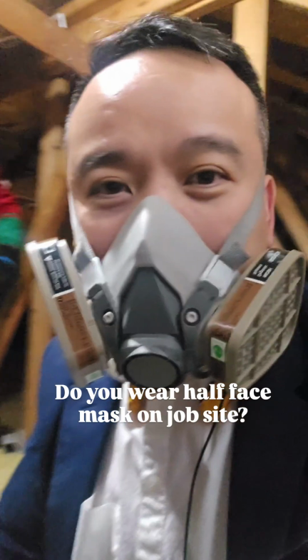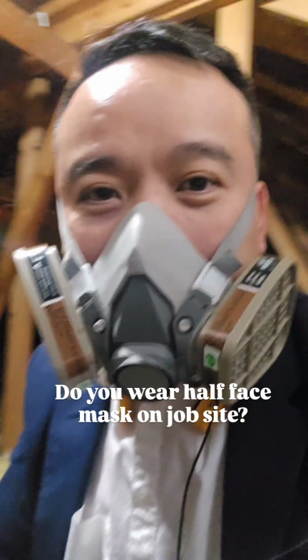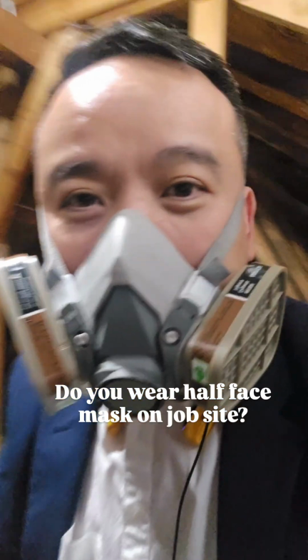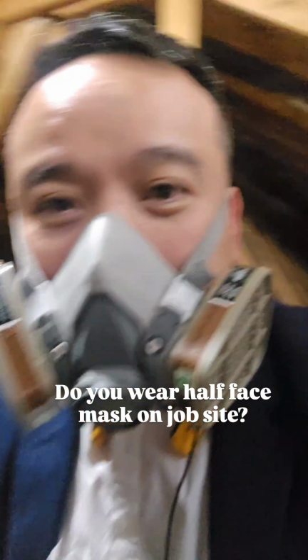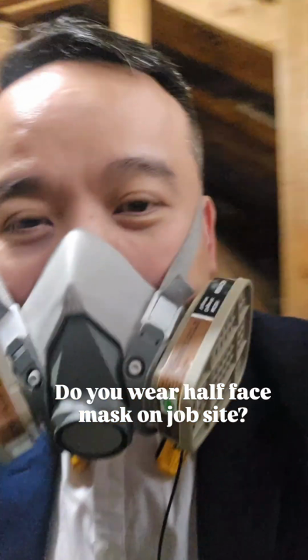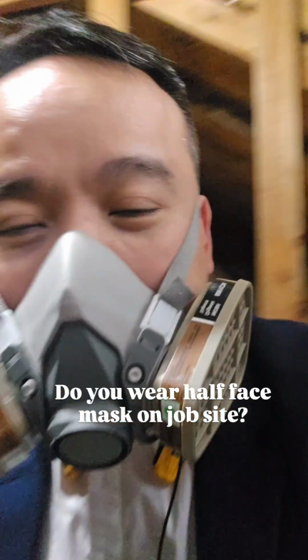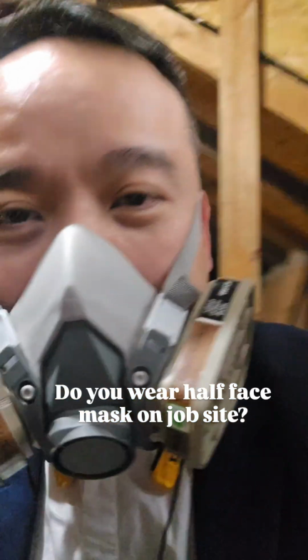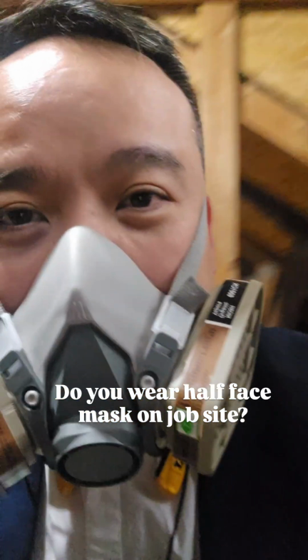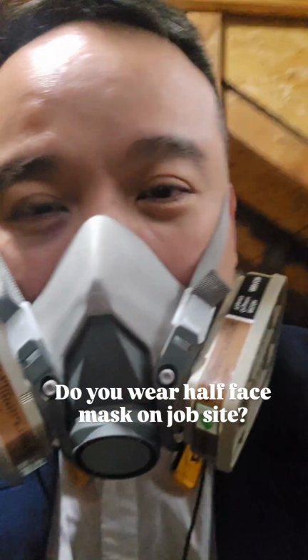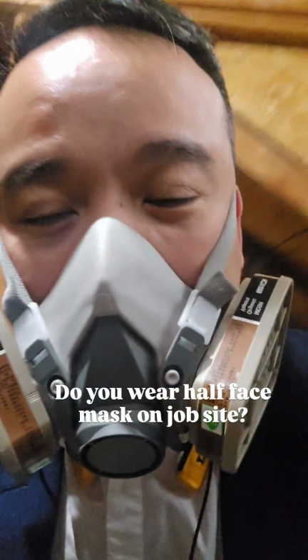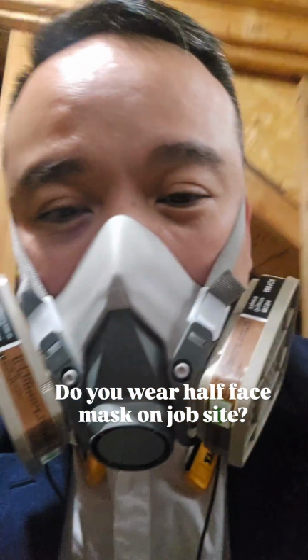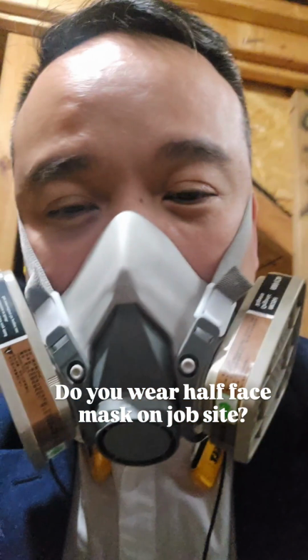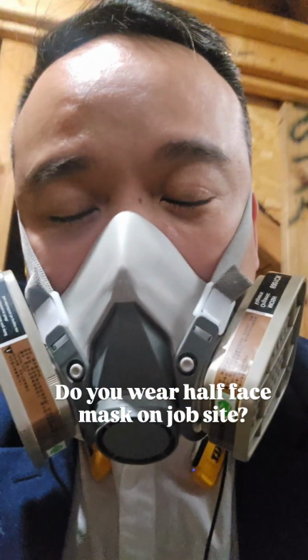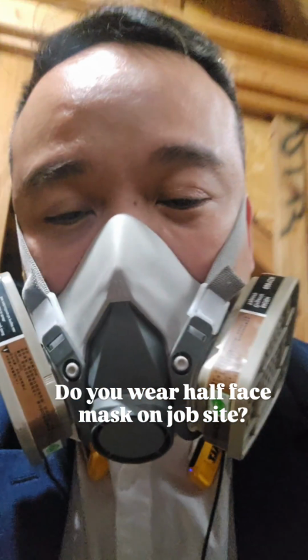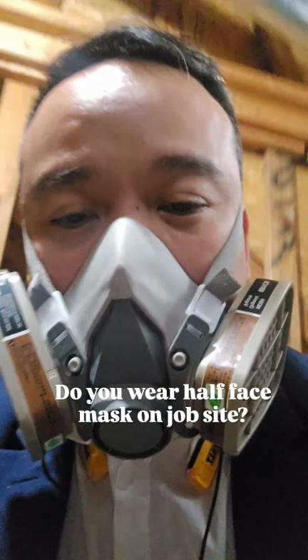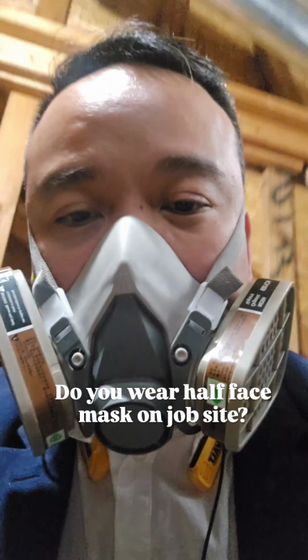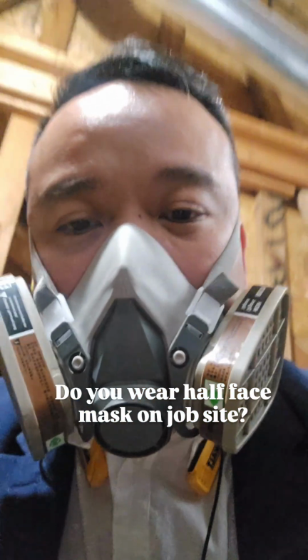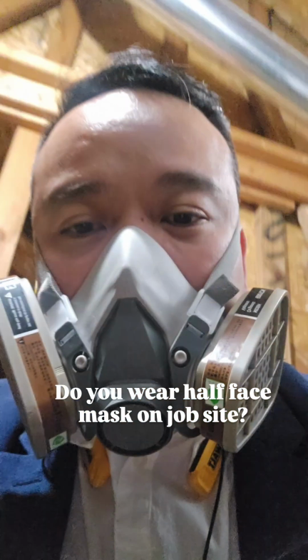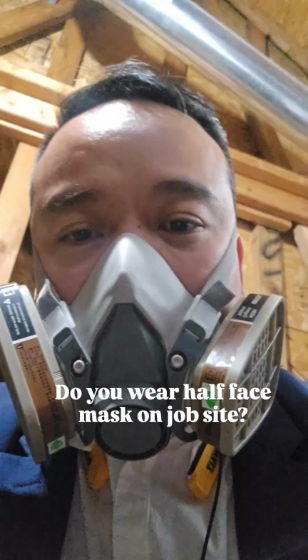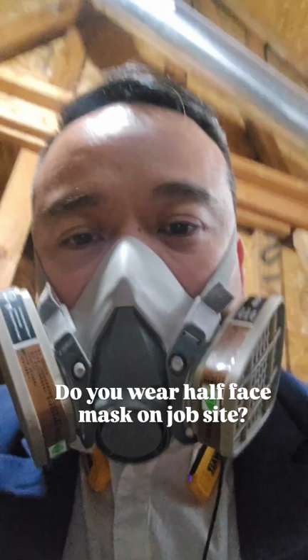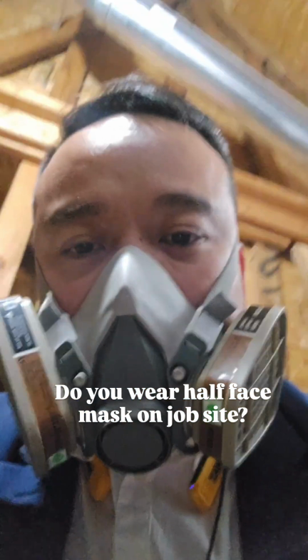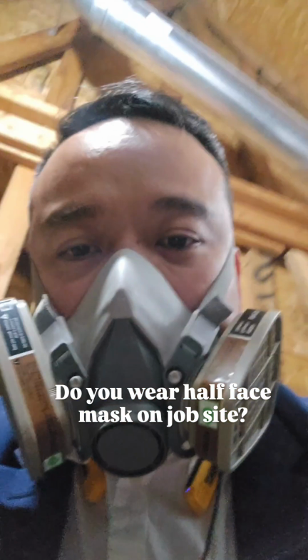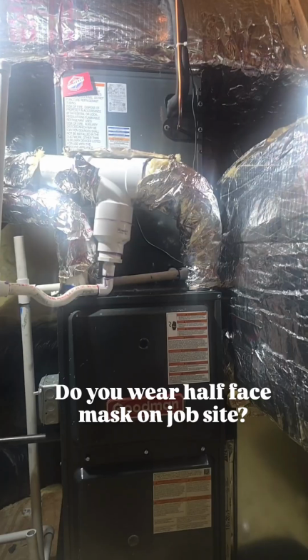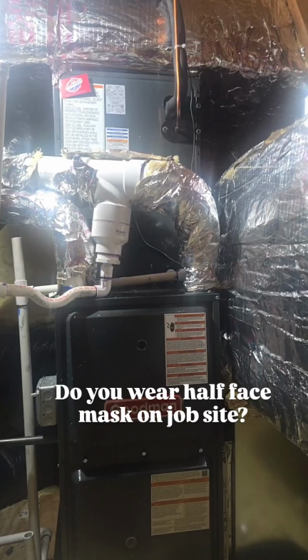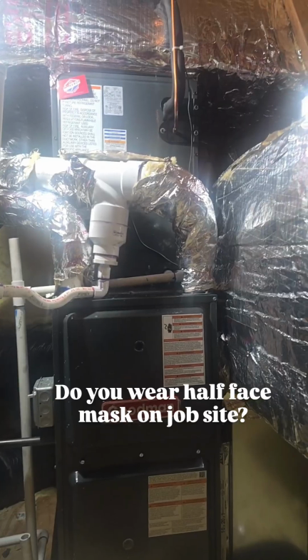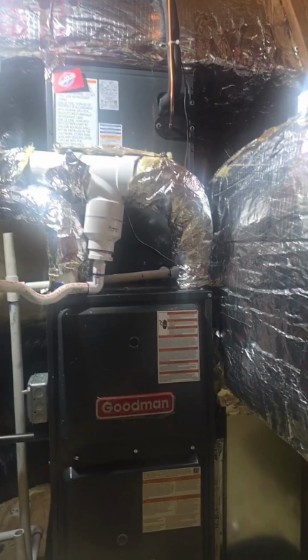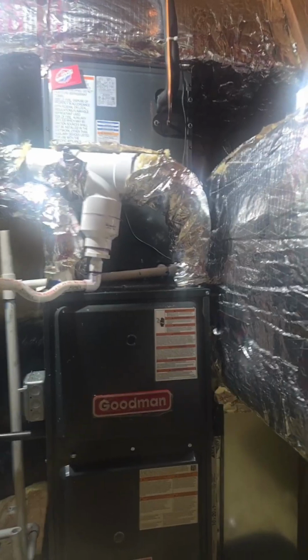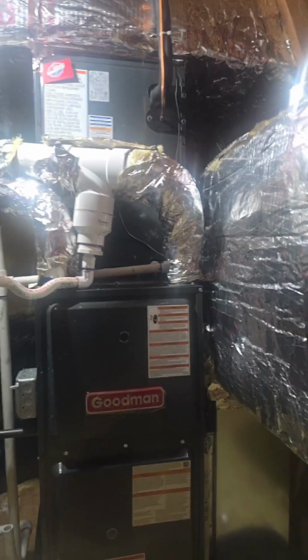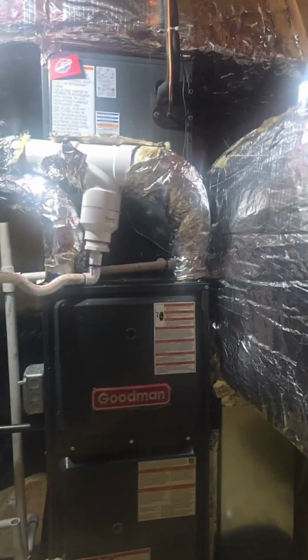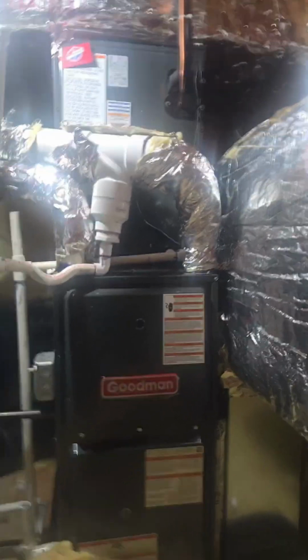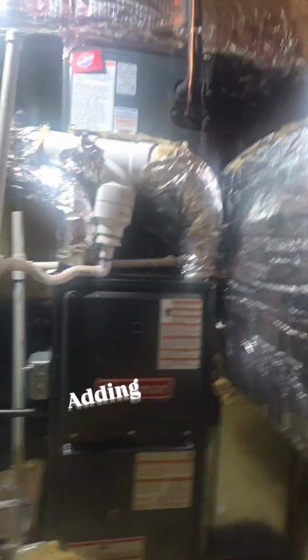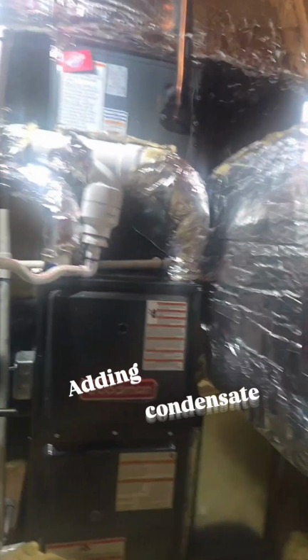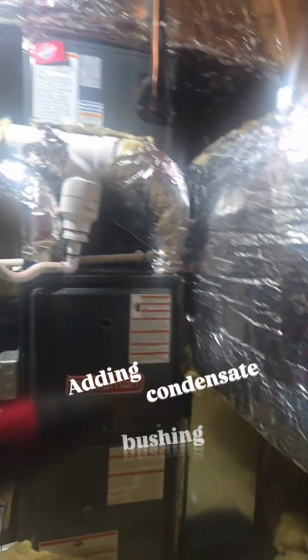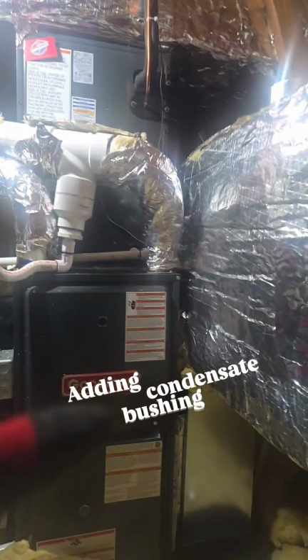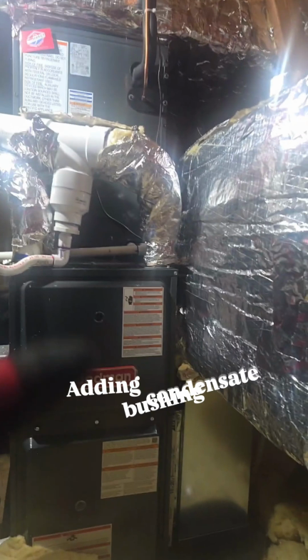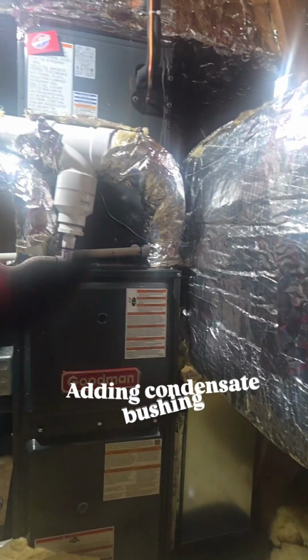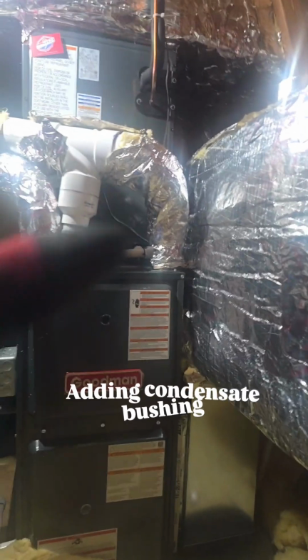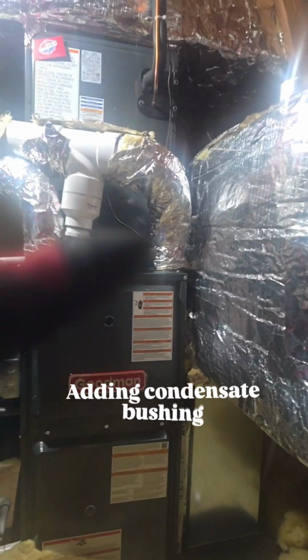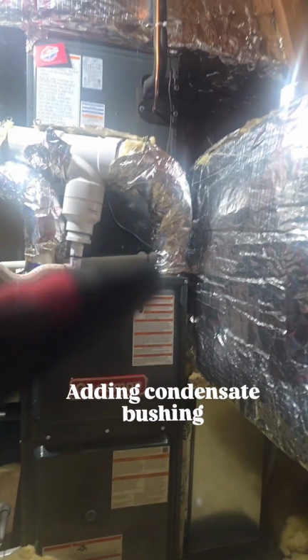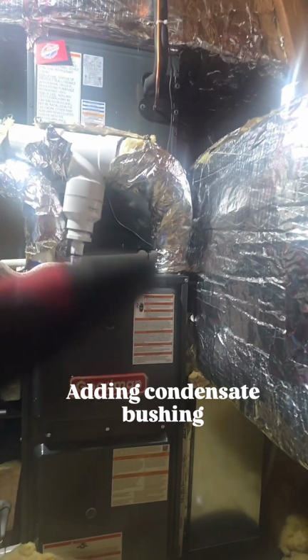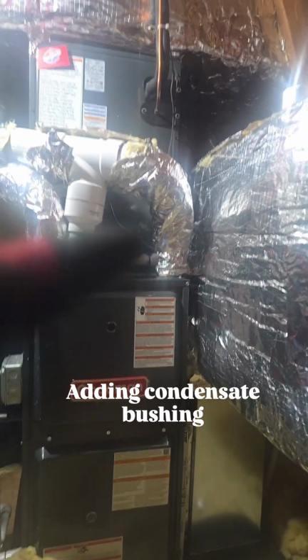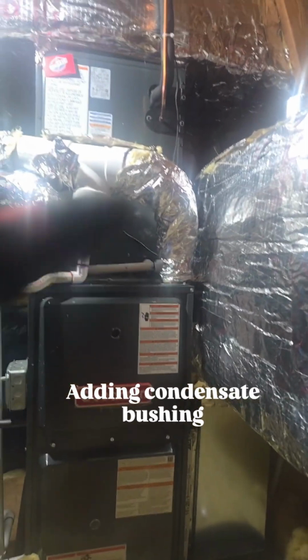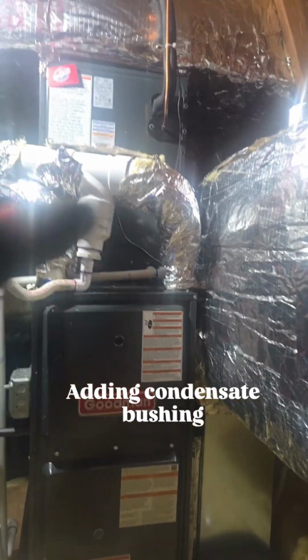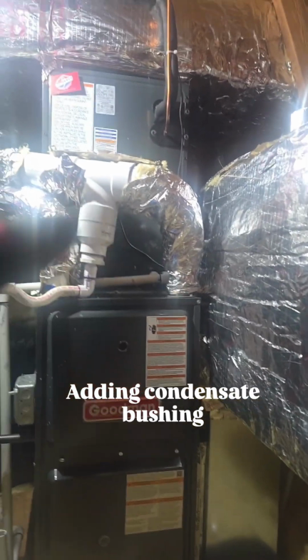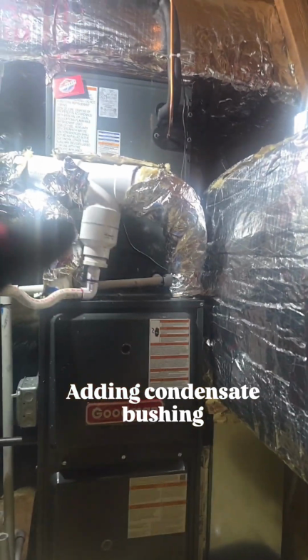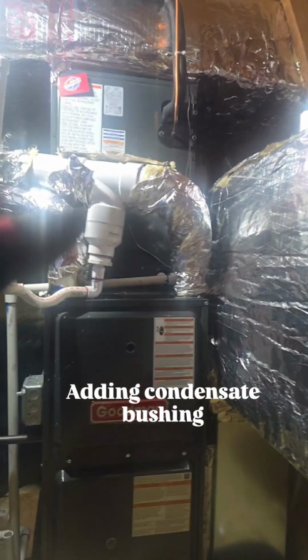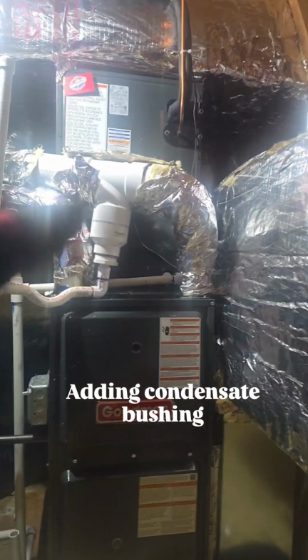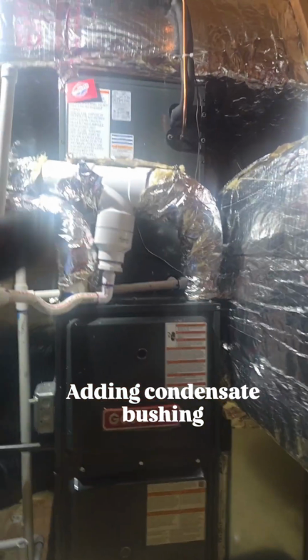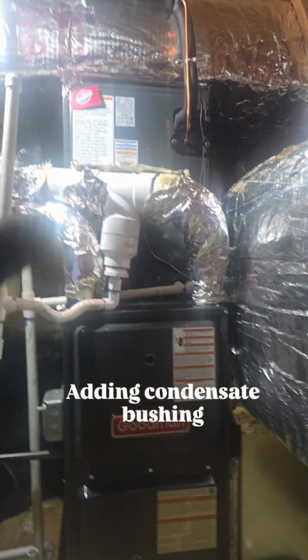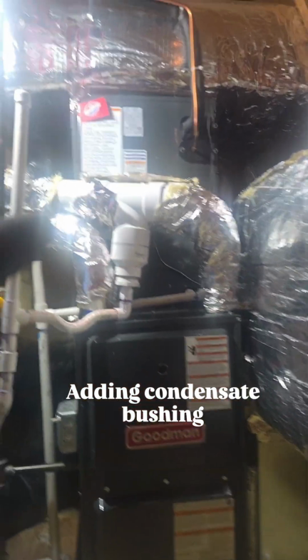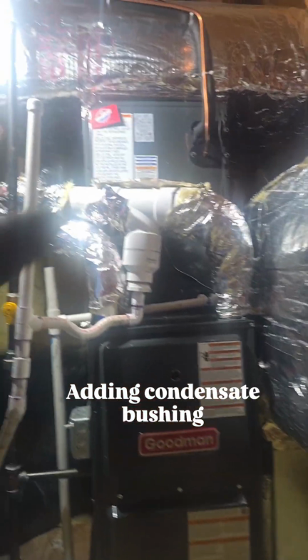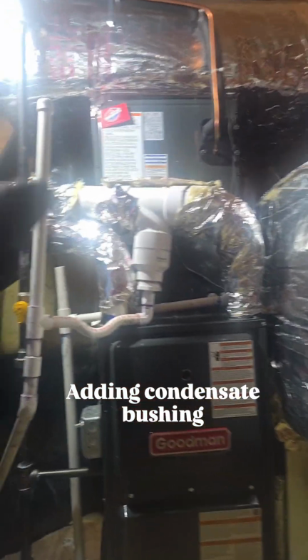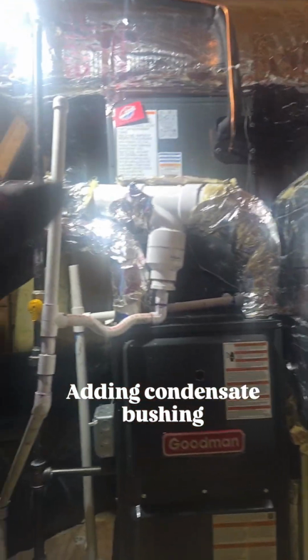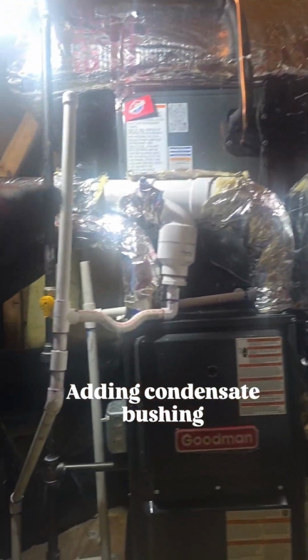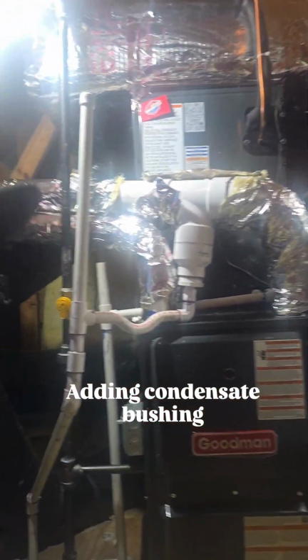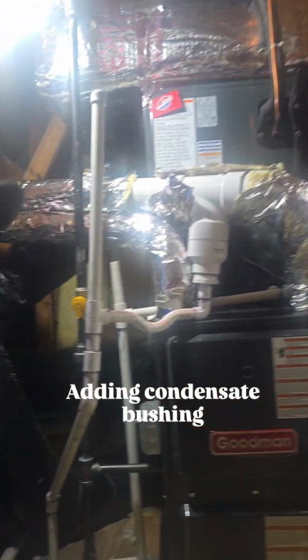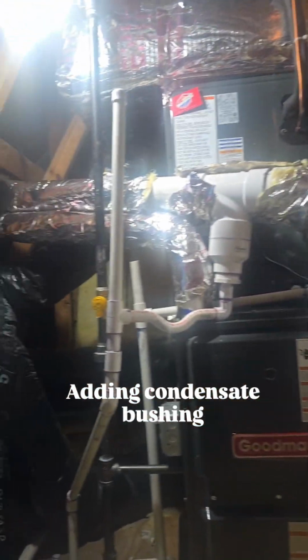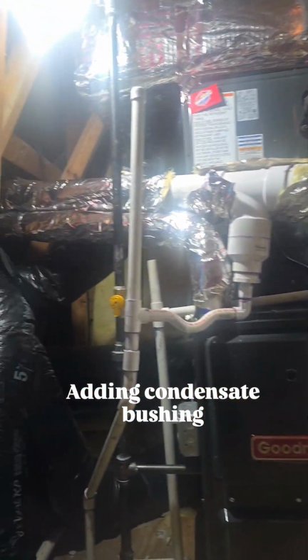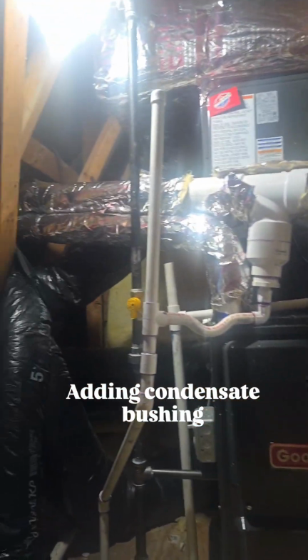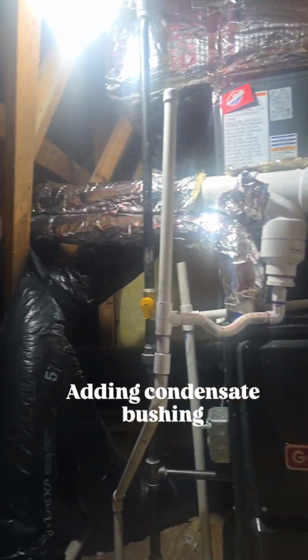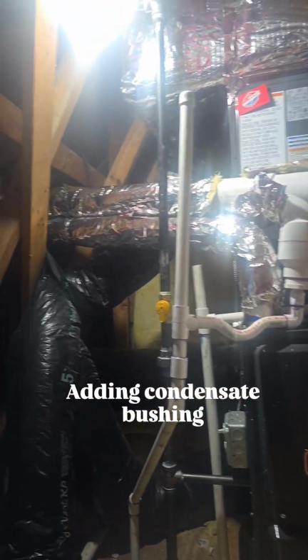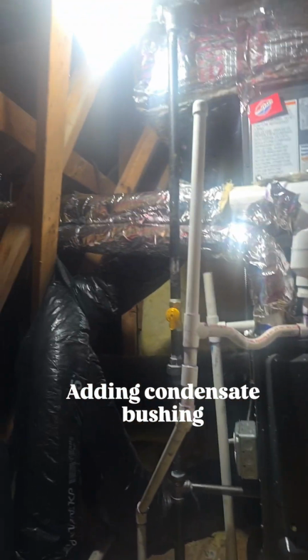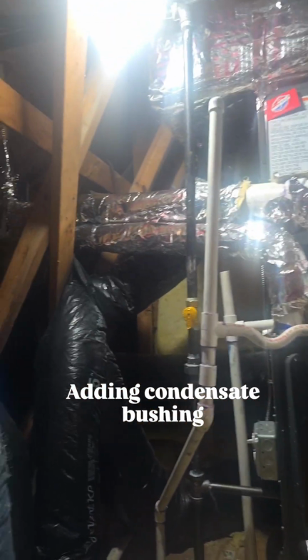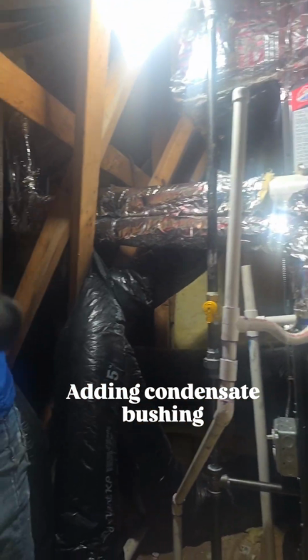Welcome back. Today we are working on an attic system. We were called because this high-efficiency furnace keeps stopping.